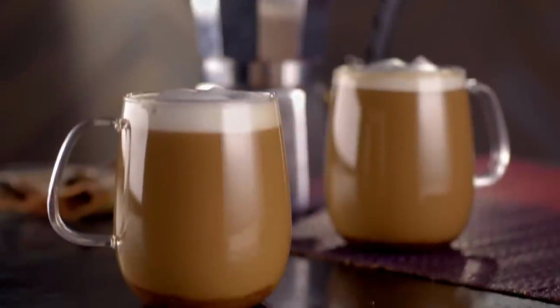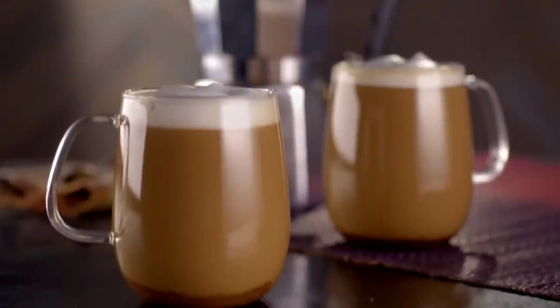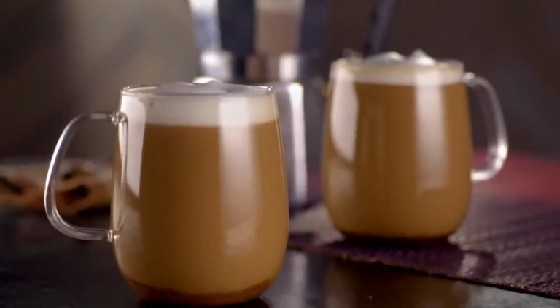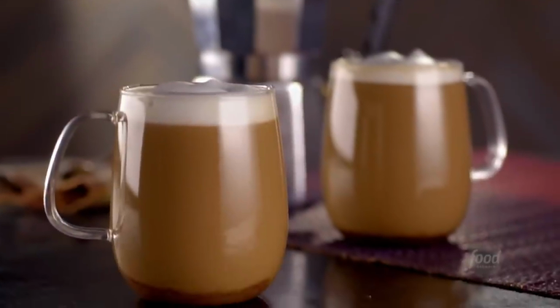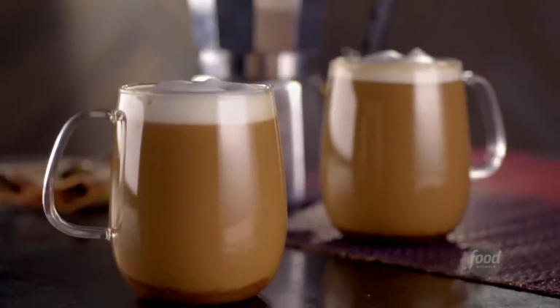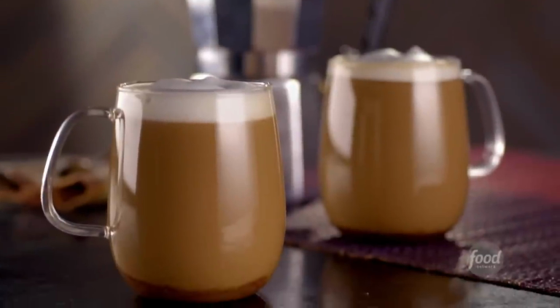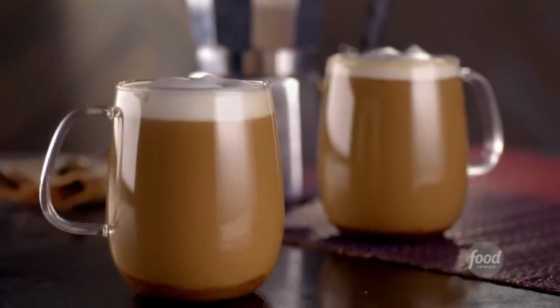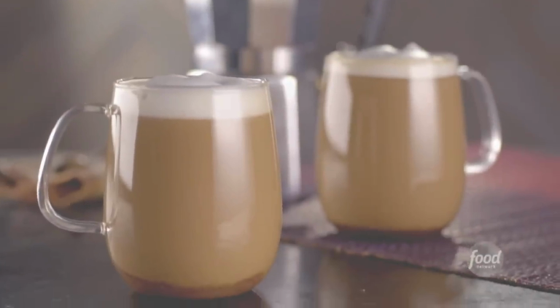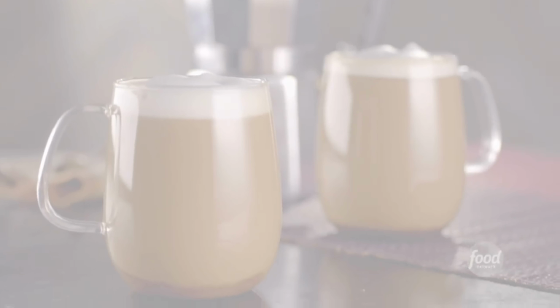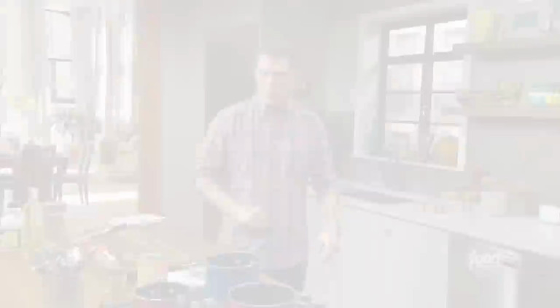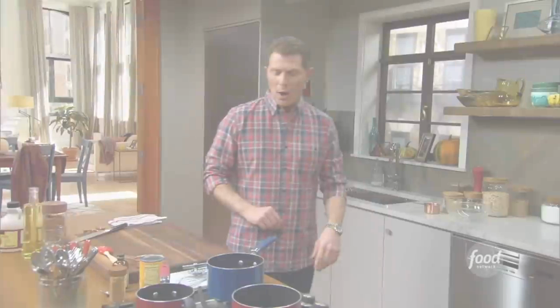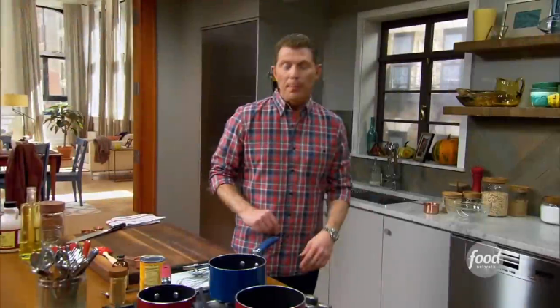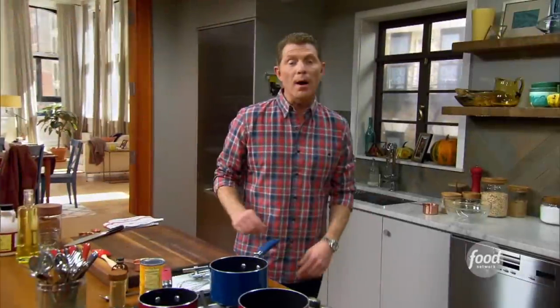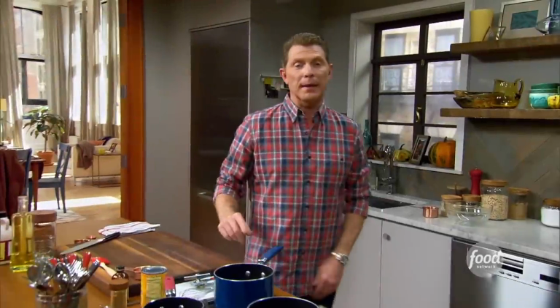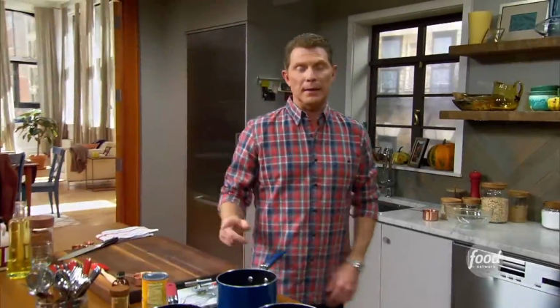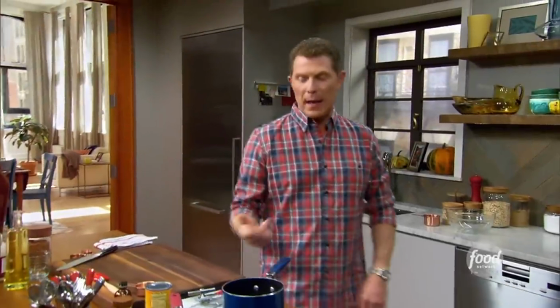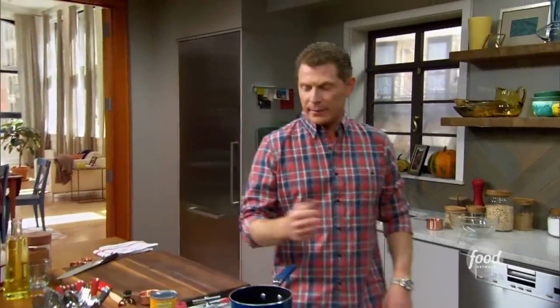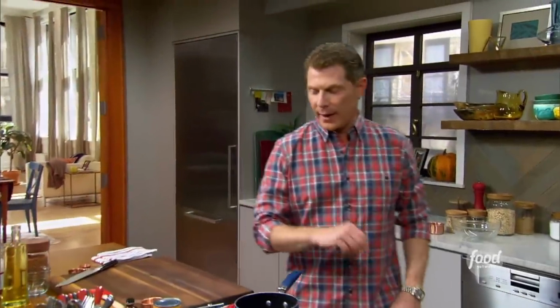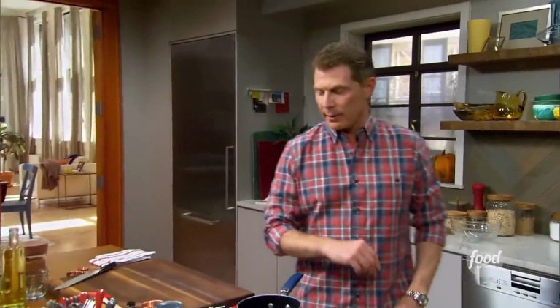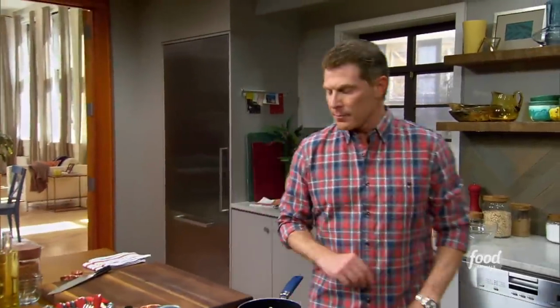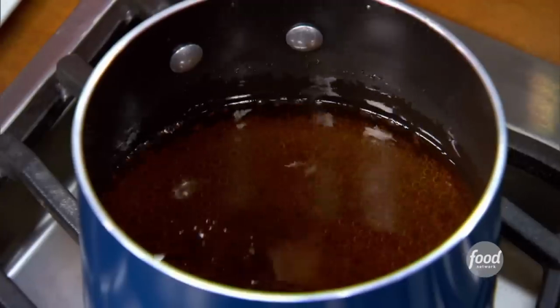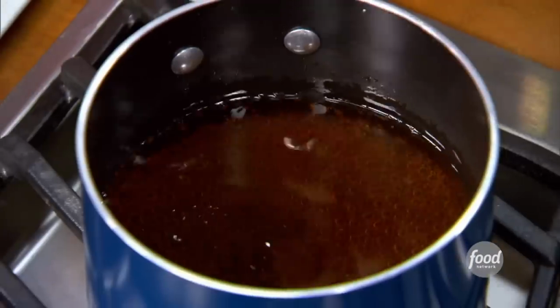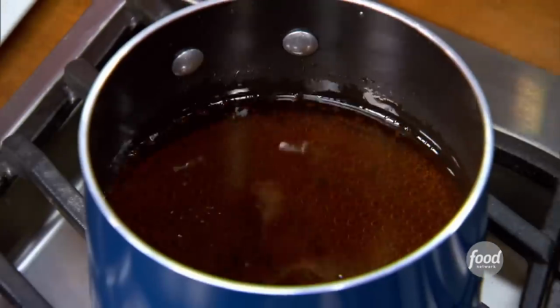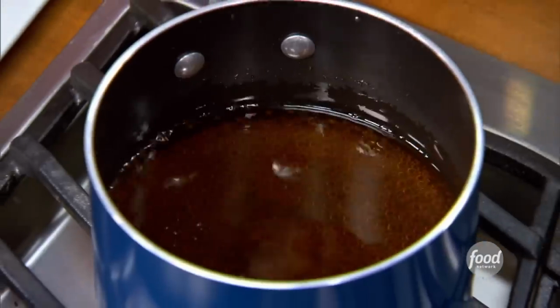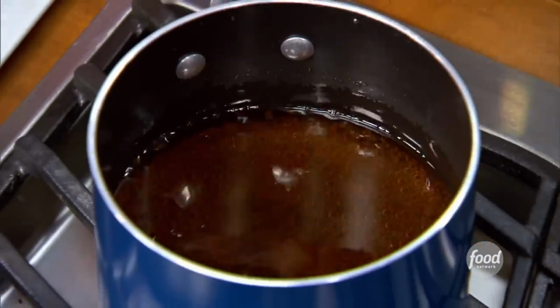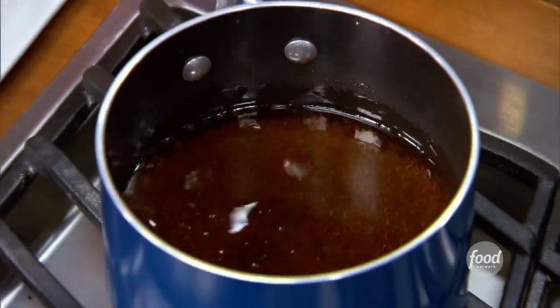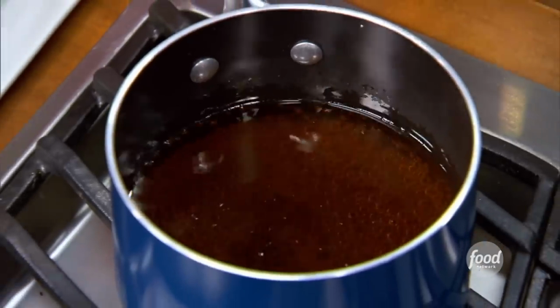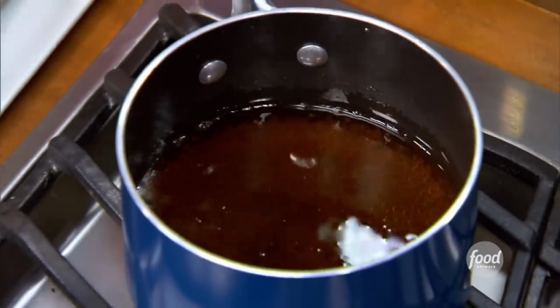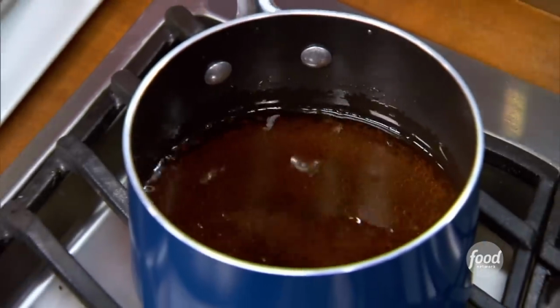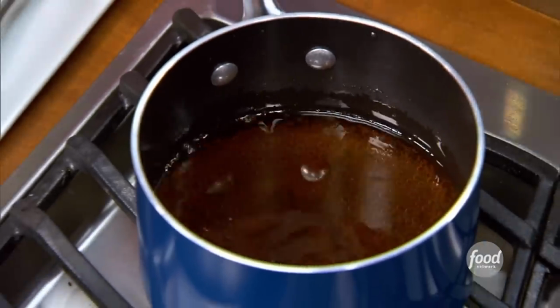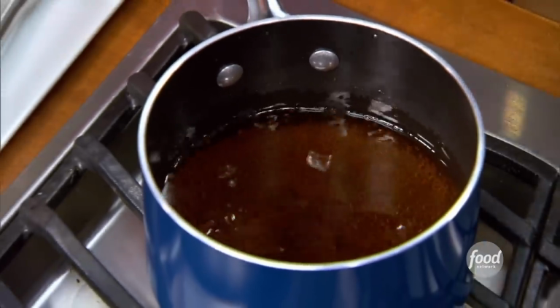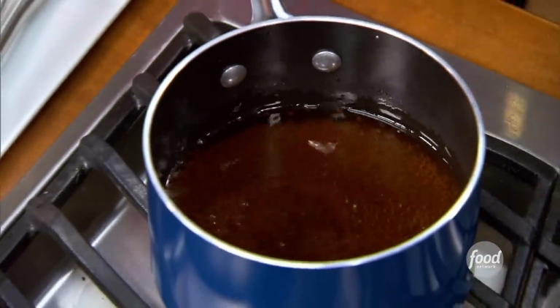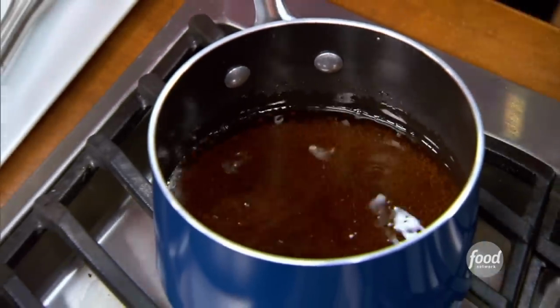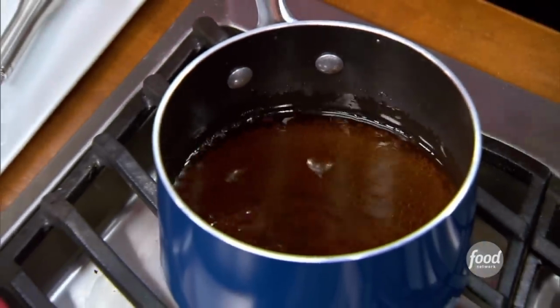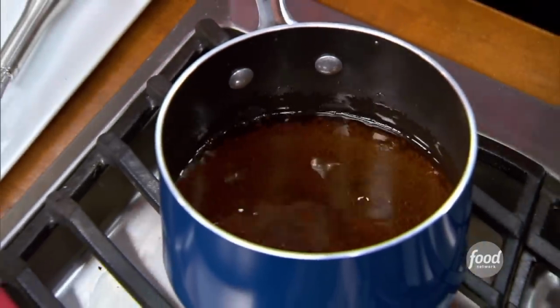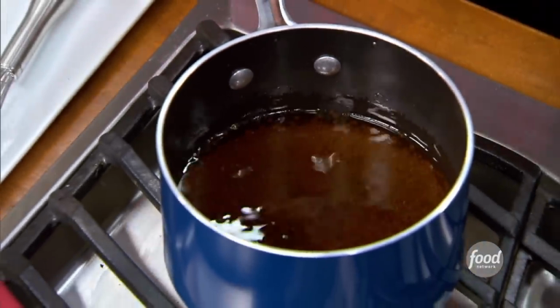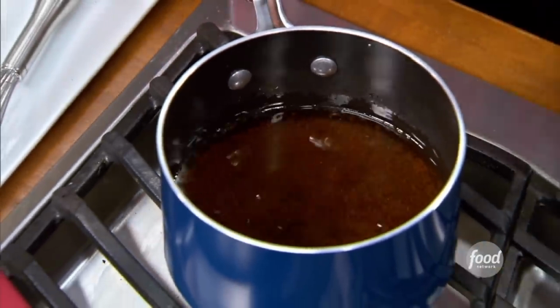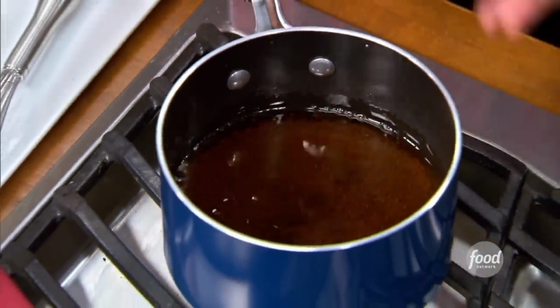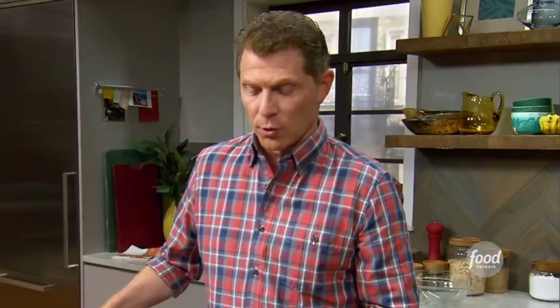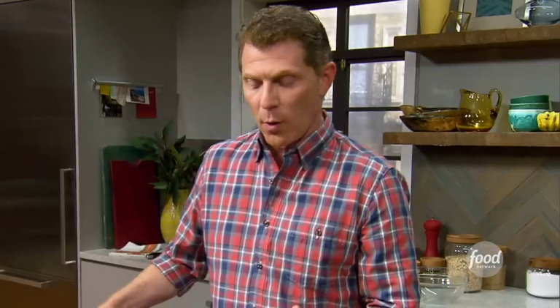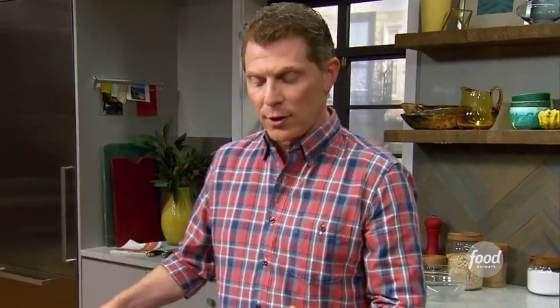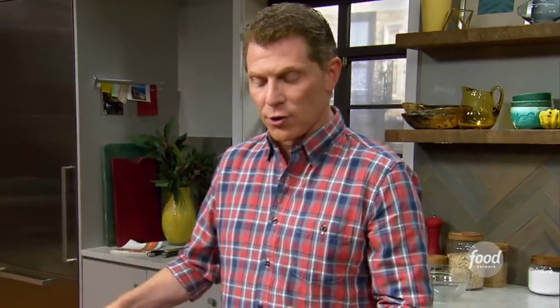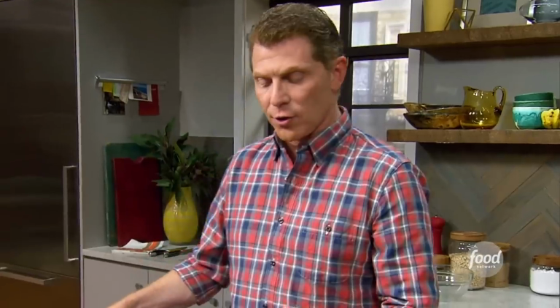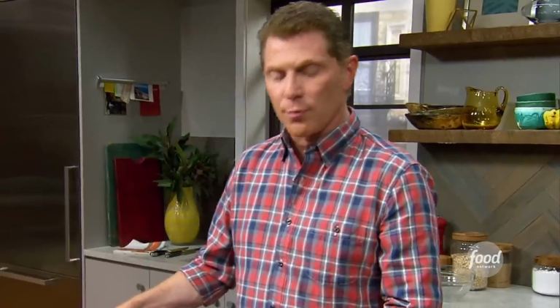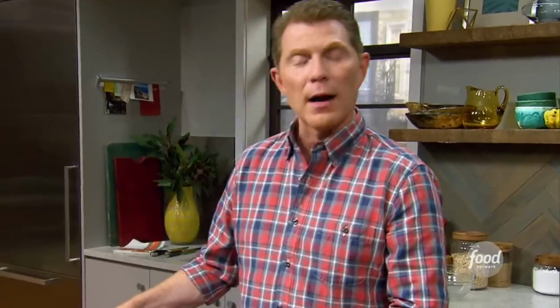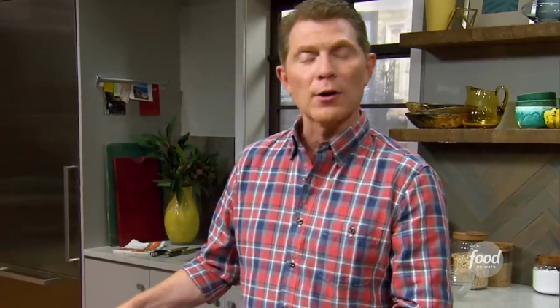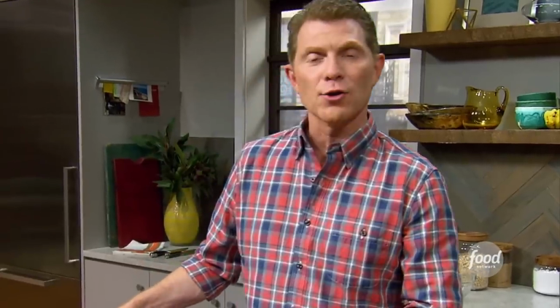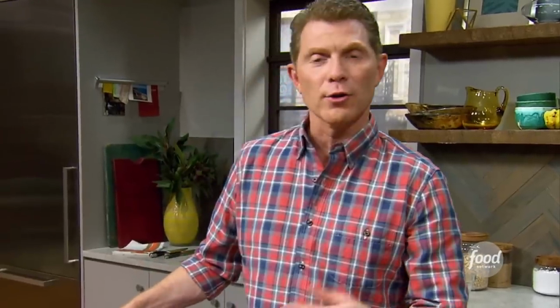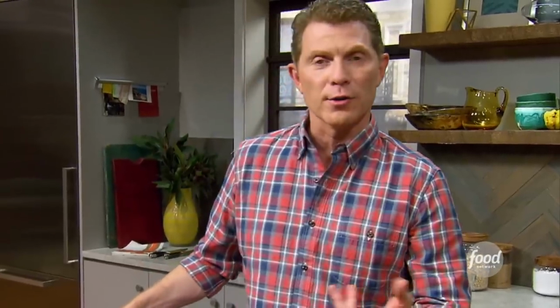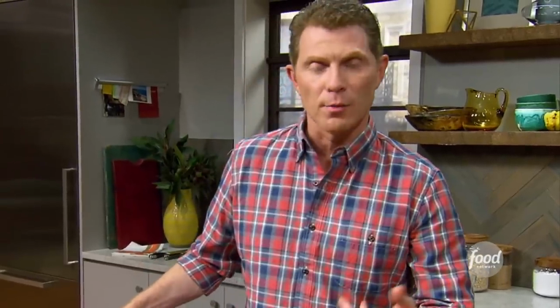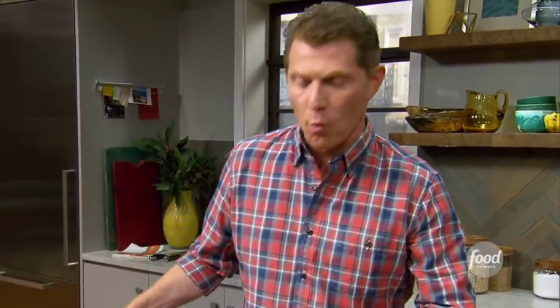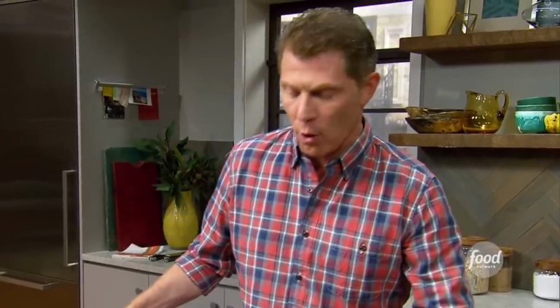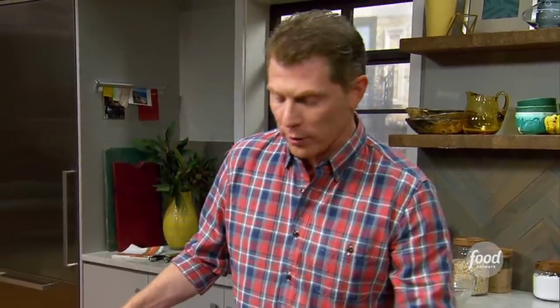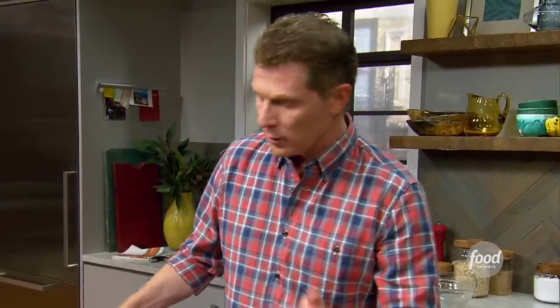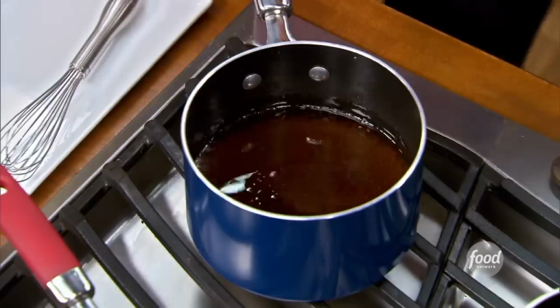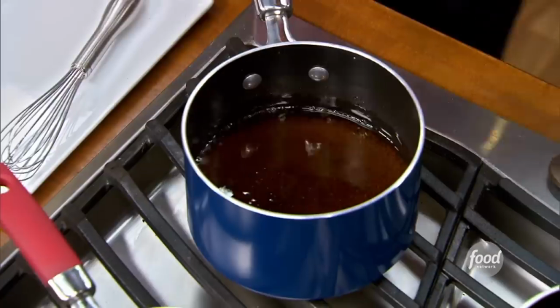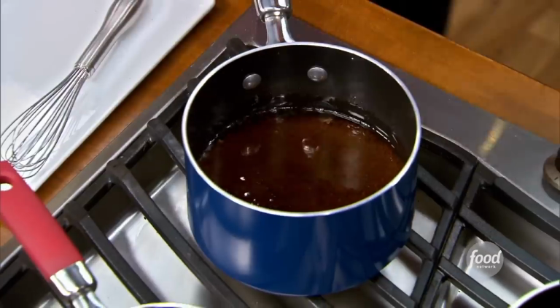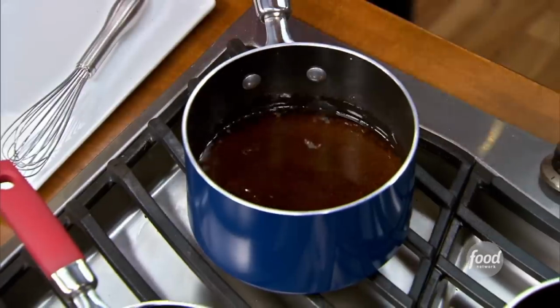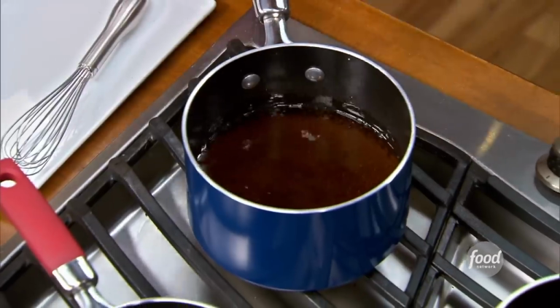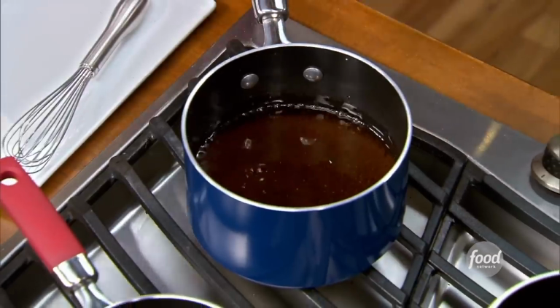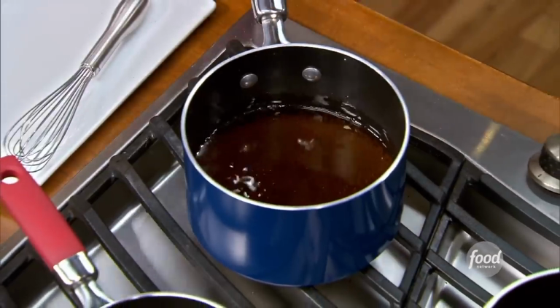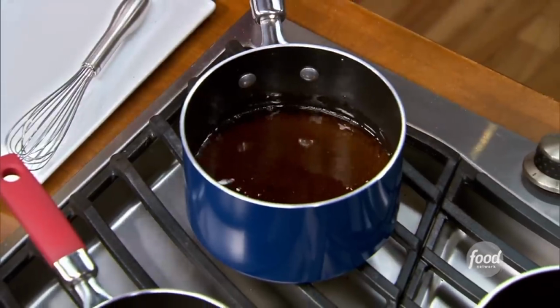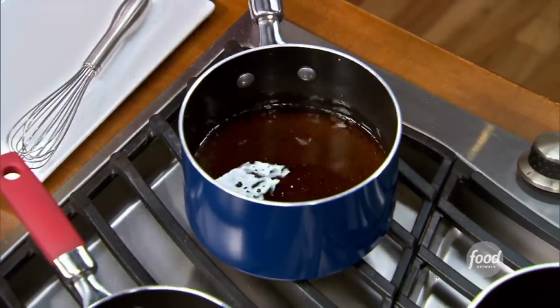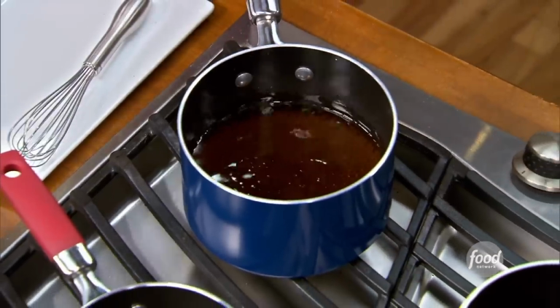Let's get going on our pumpkin latte. I'm making a brown sugar simple syrup — white sugar, brown sugar, and some water, kind of equal parts.